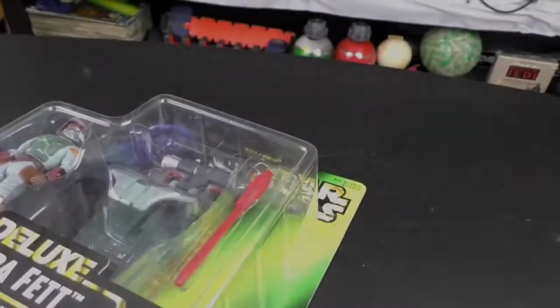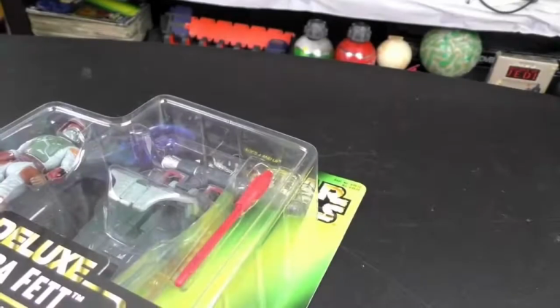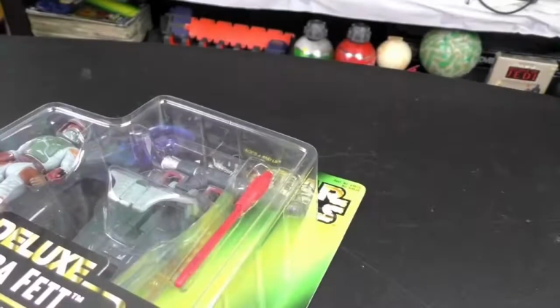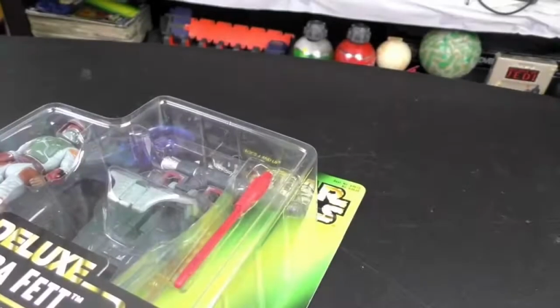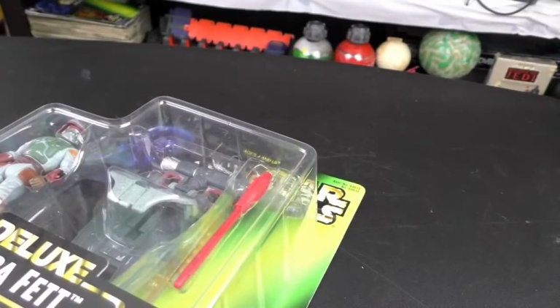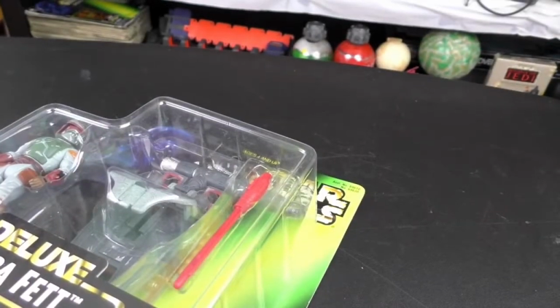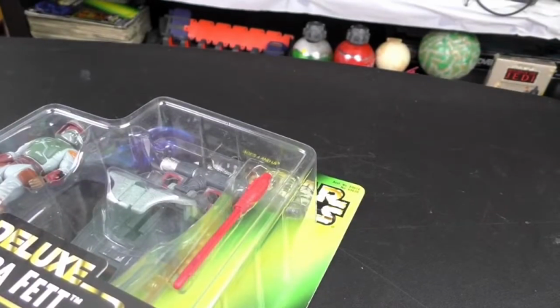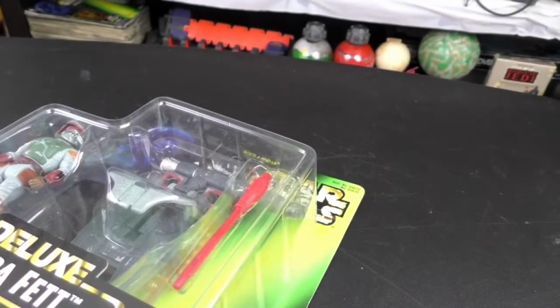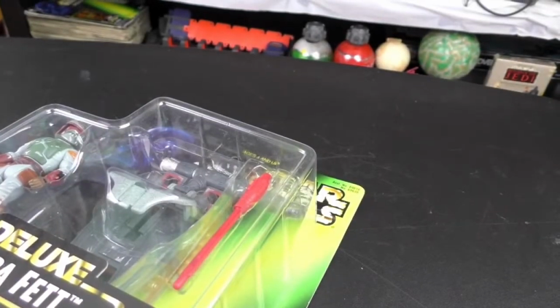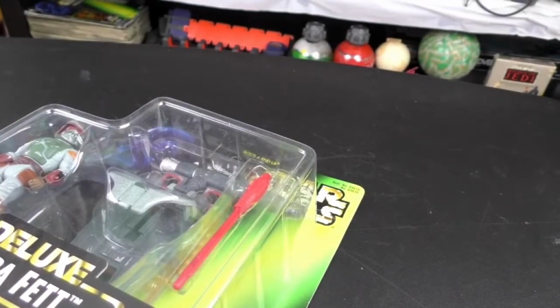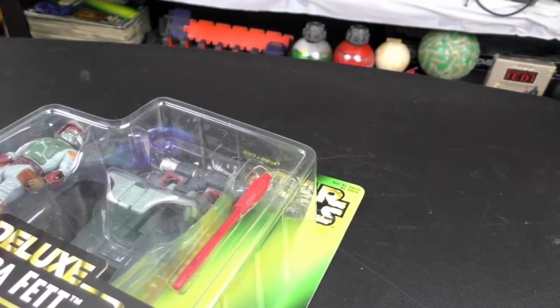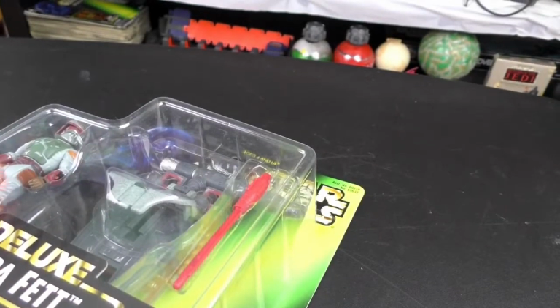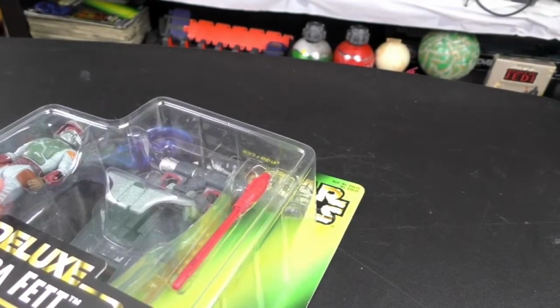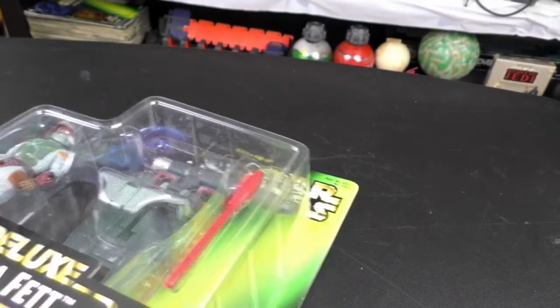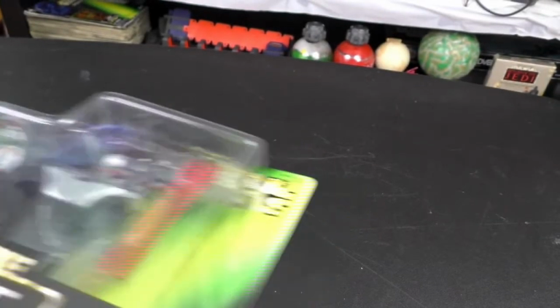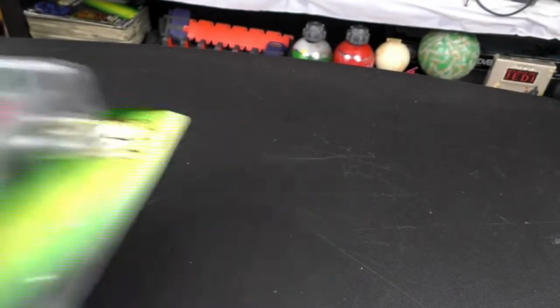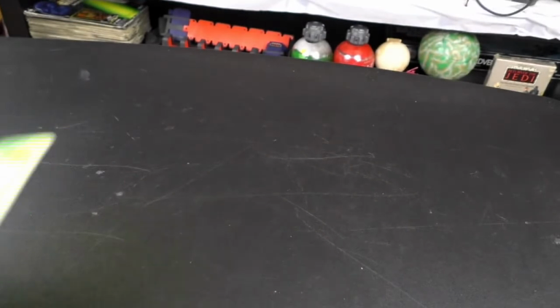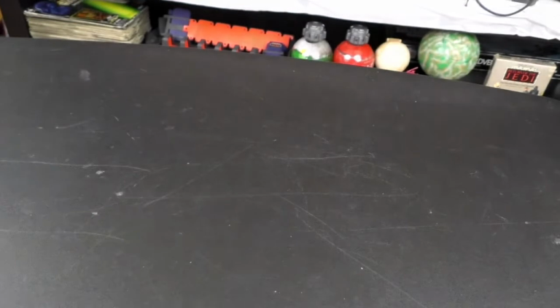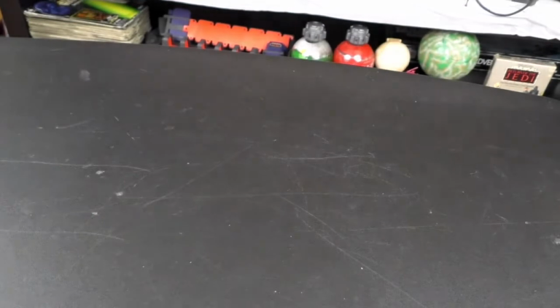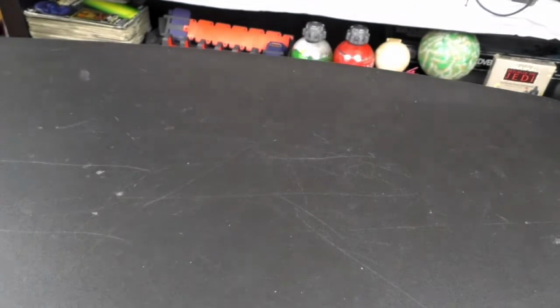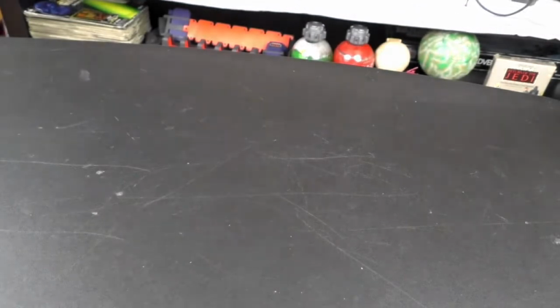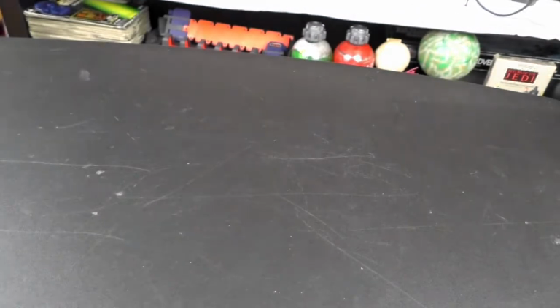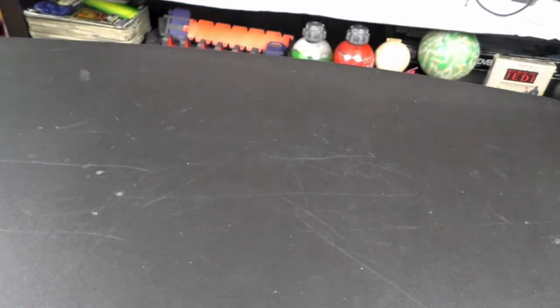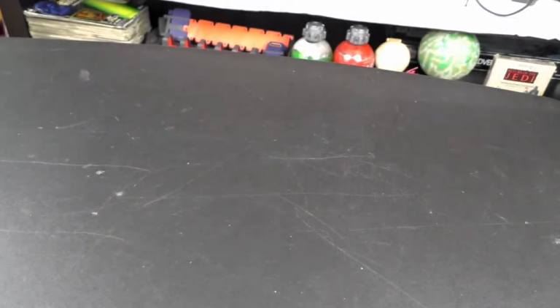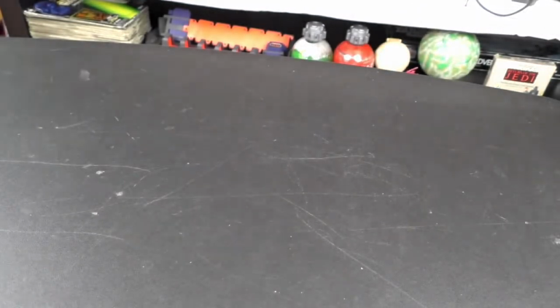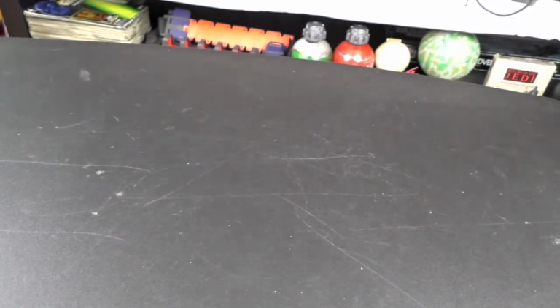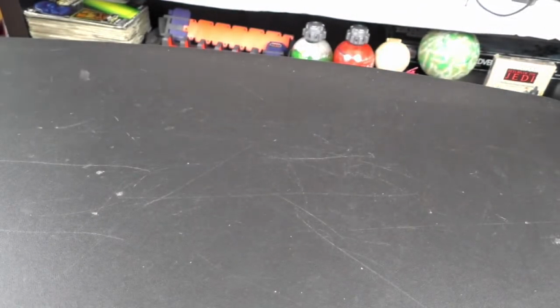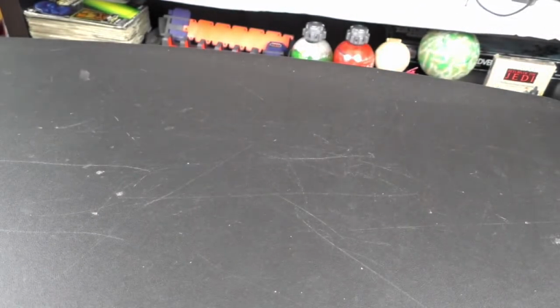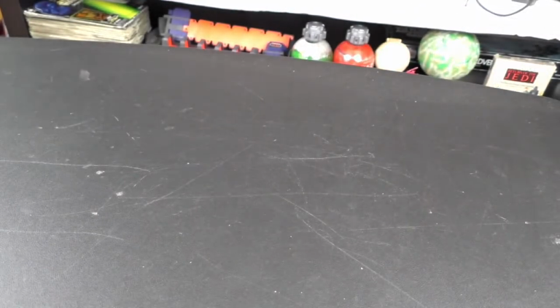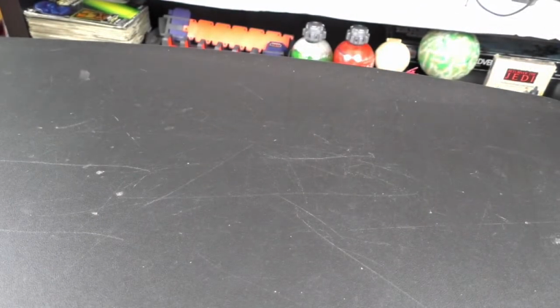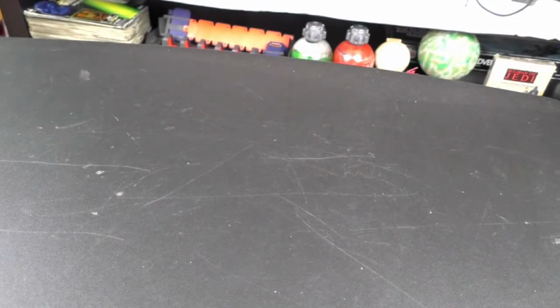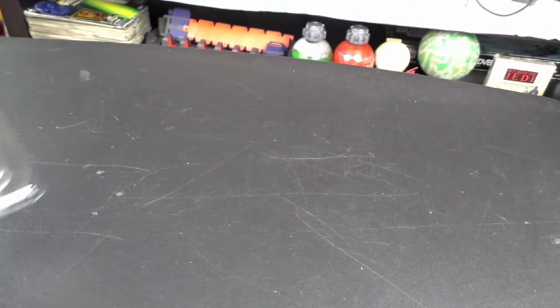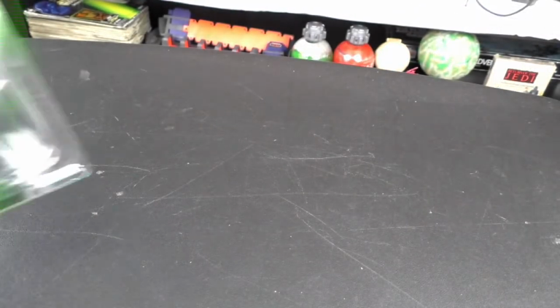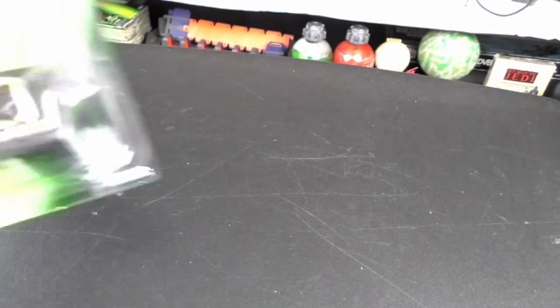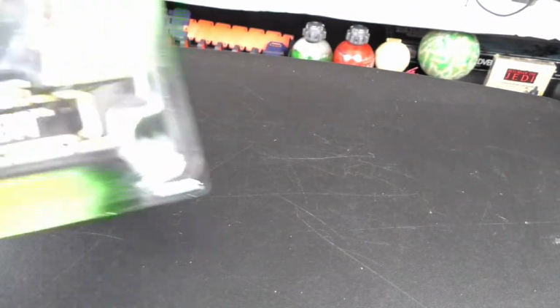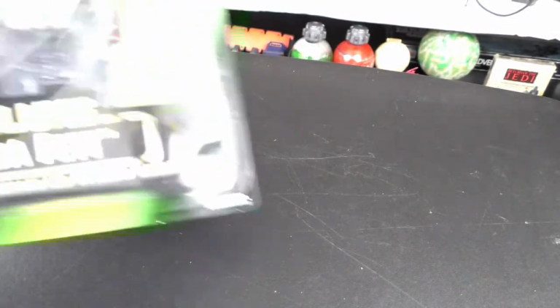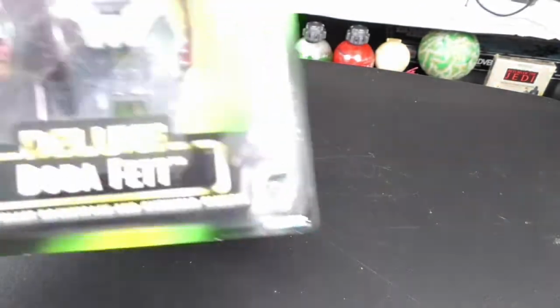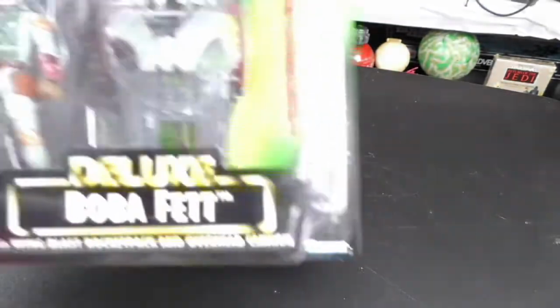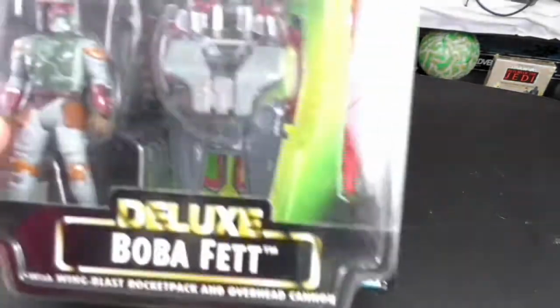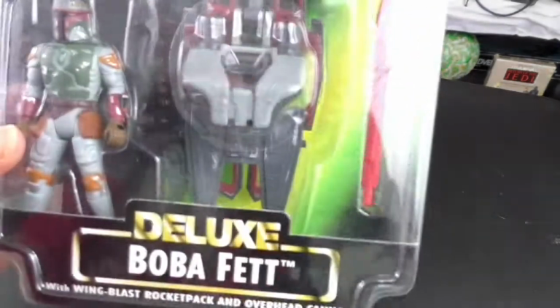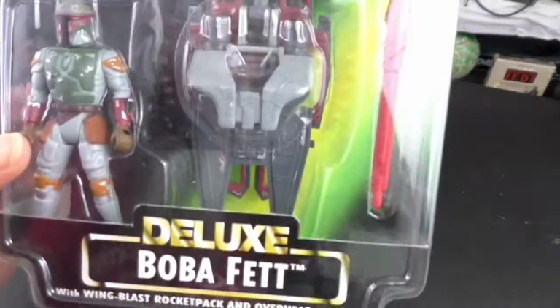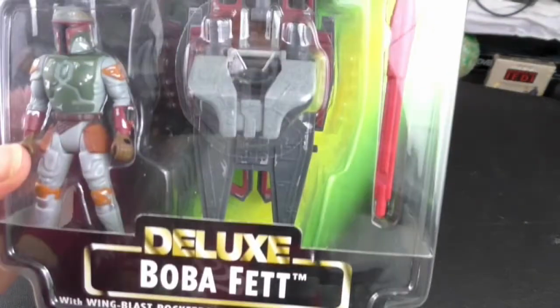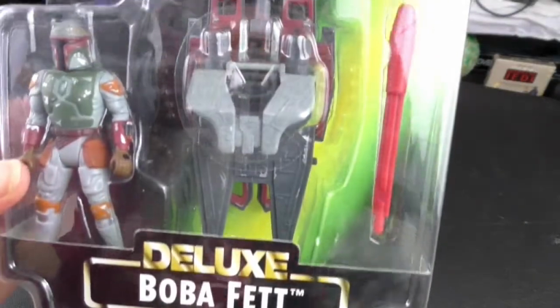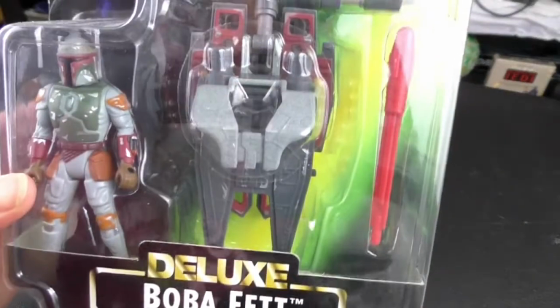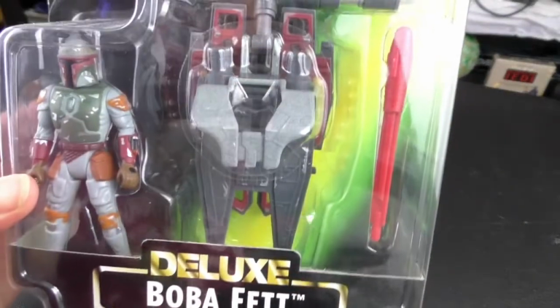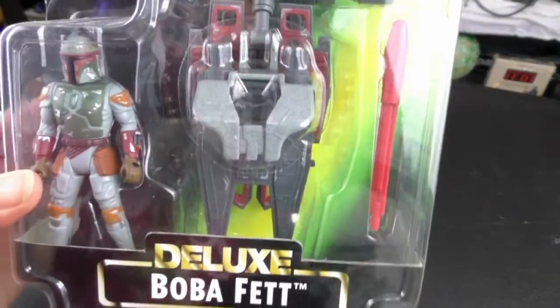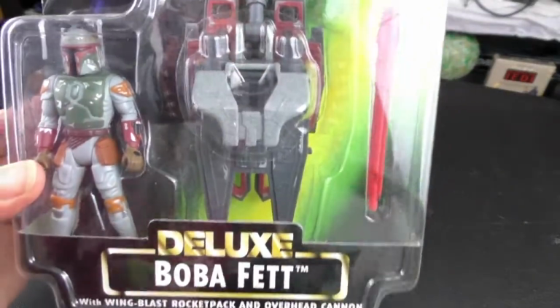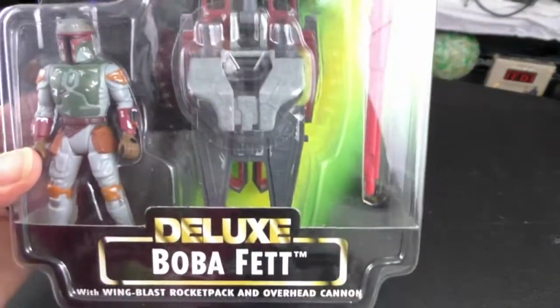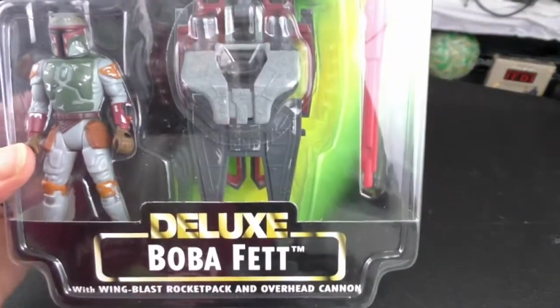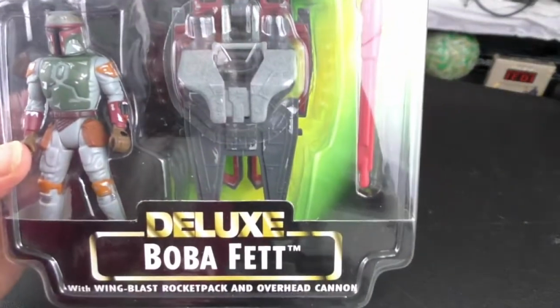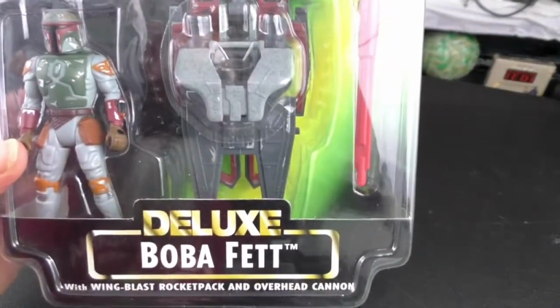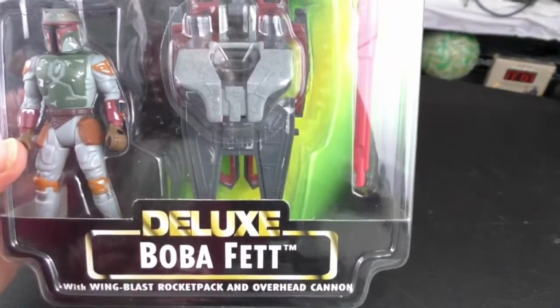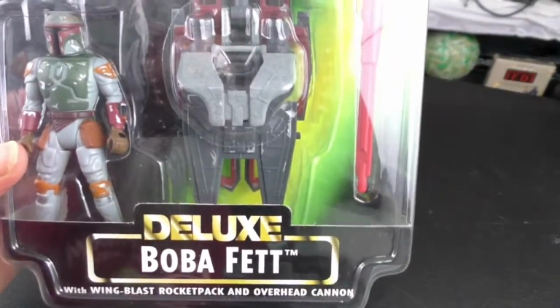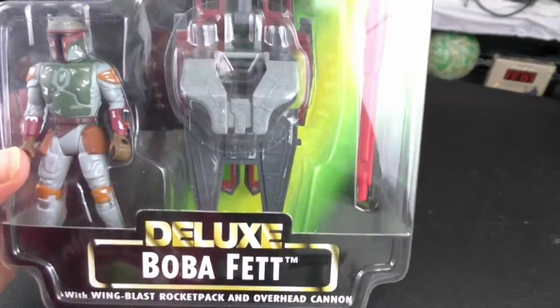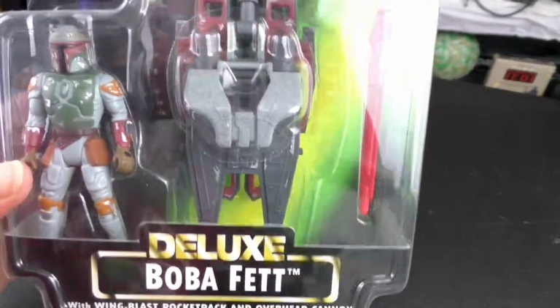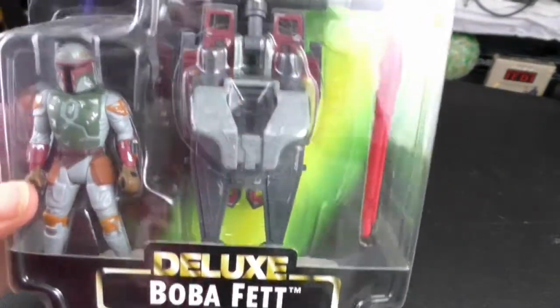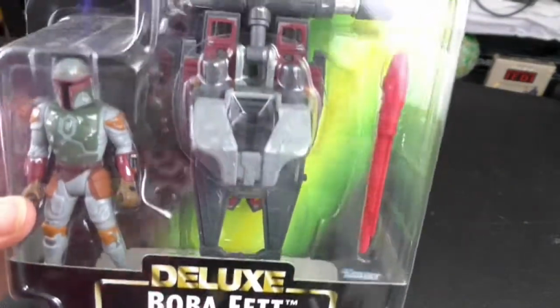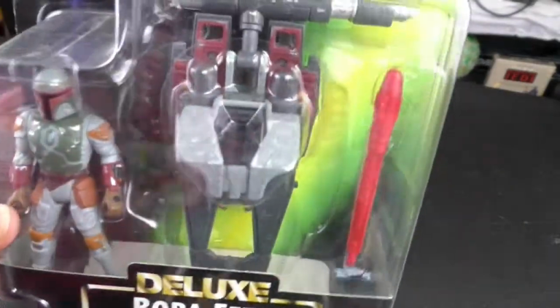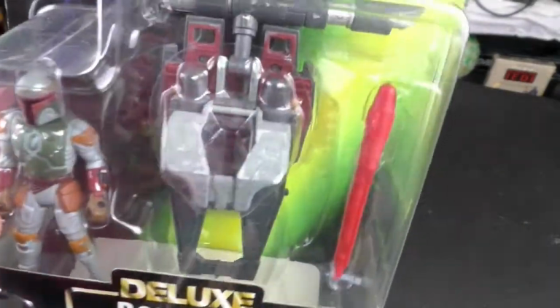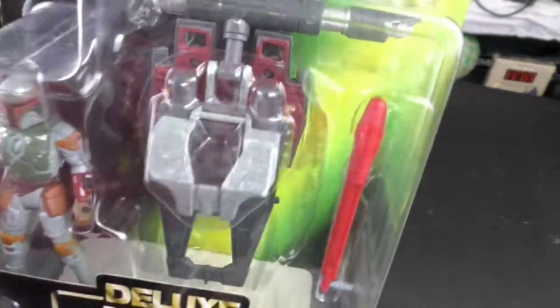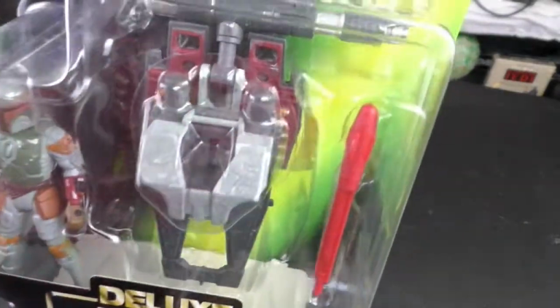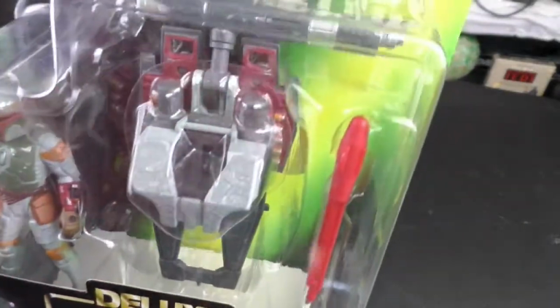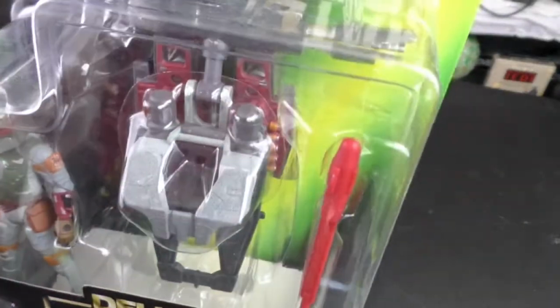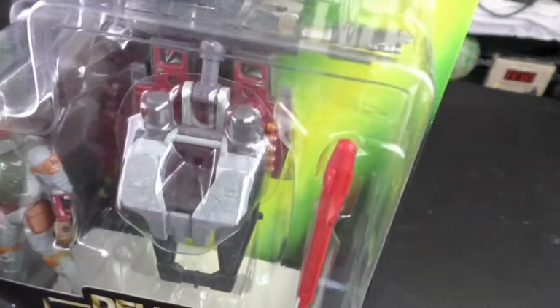Hello and welcome to Star Wars Obsessed. Today I am going to show off Deluxe Boba Fett.